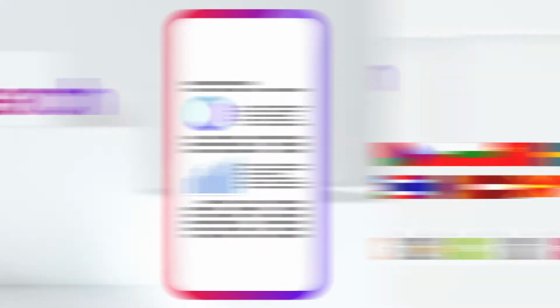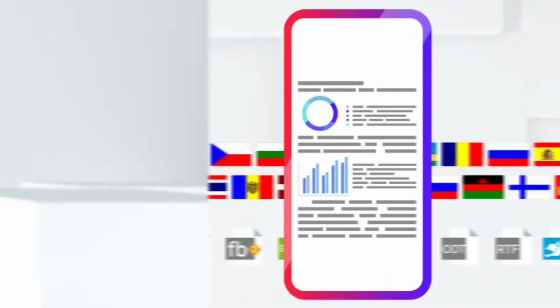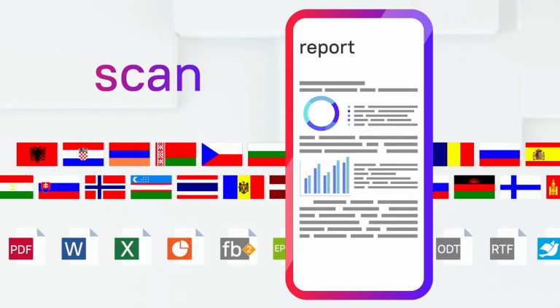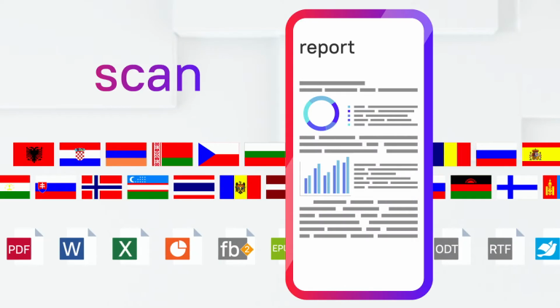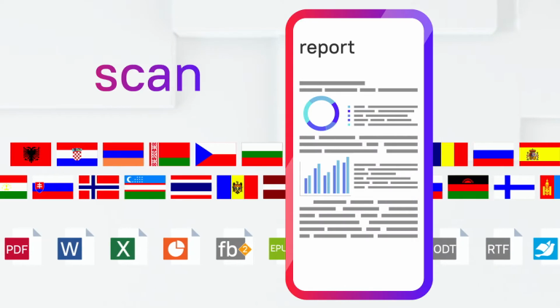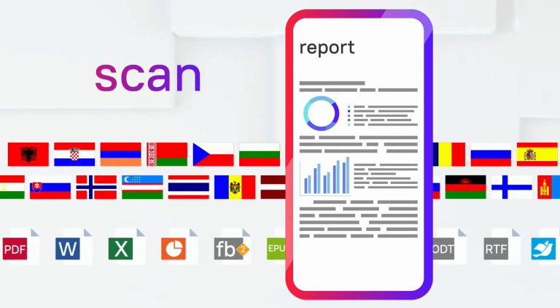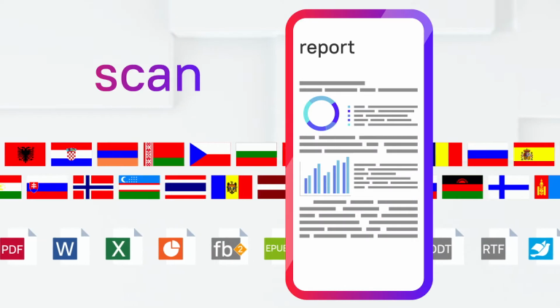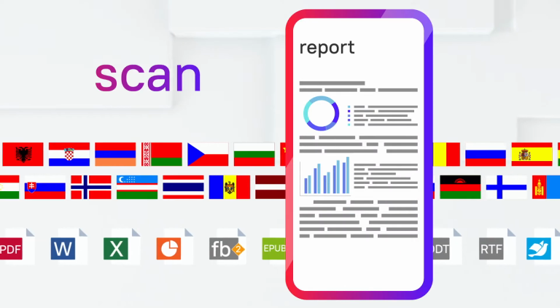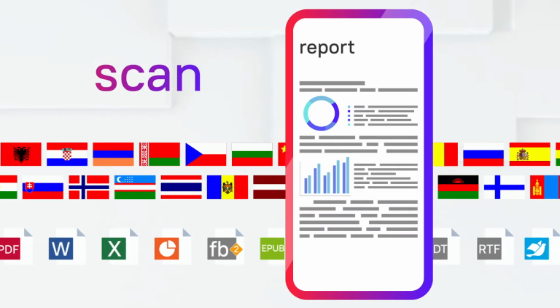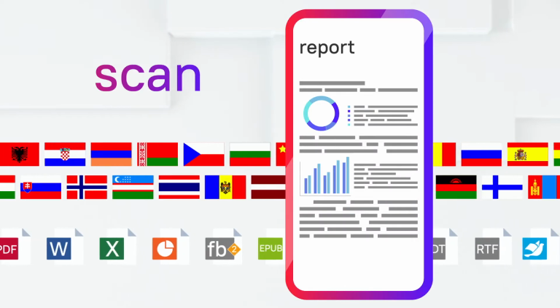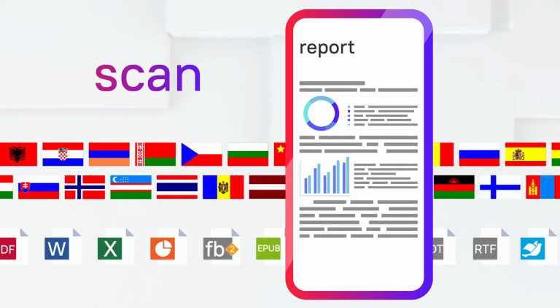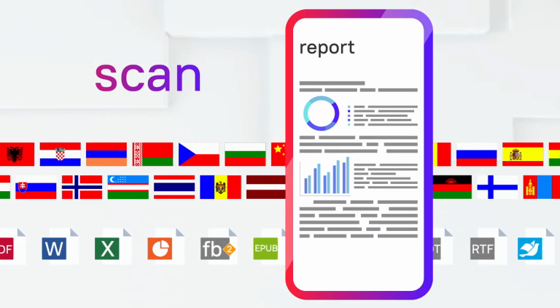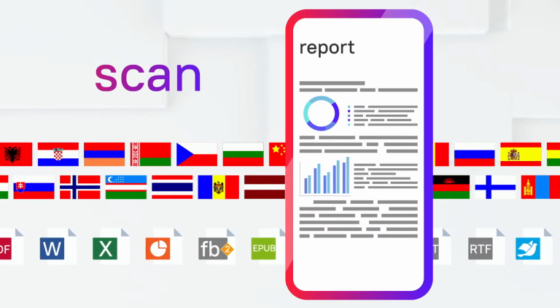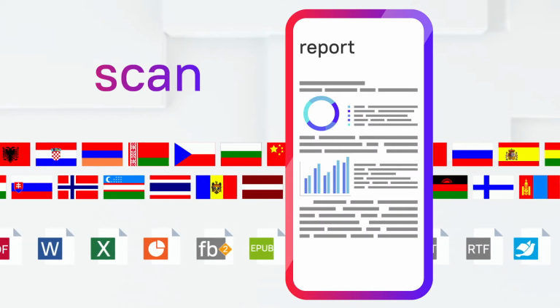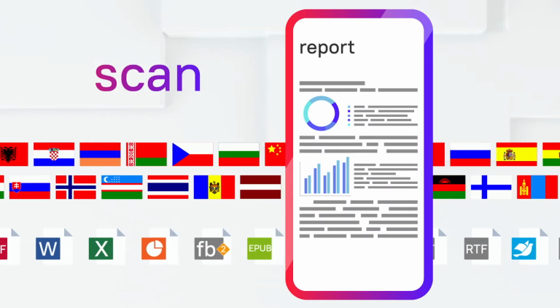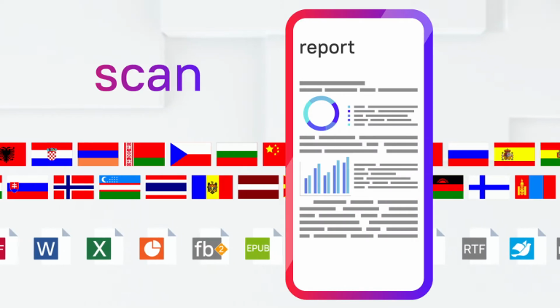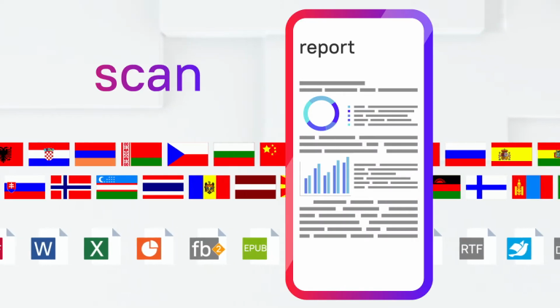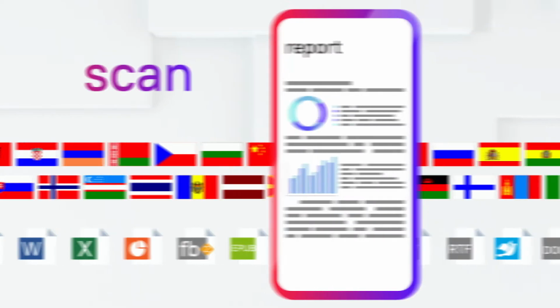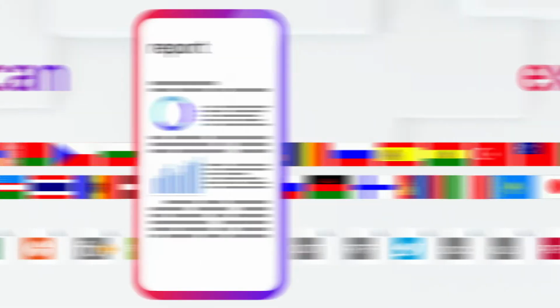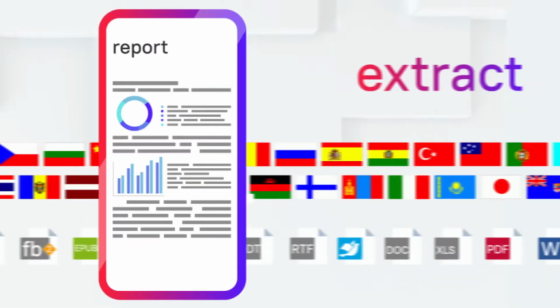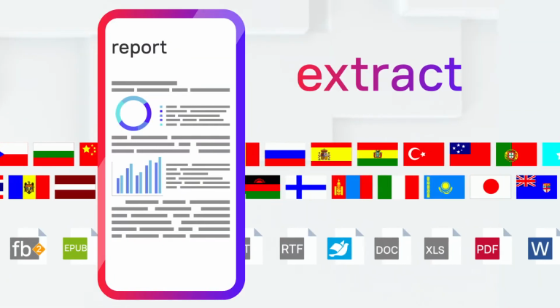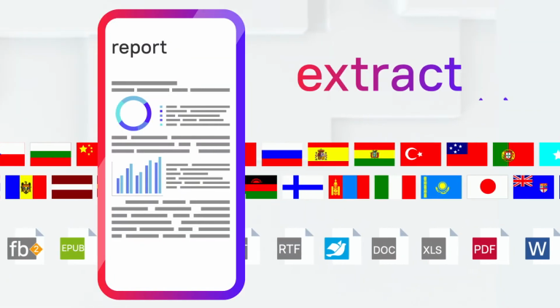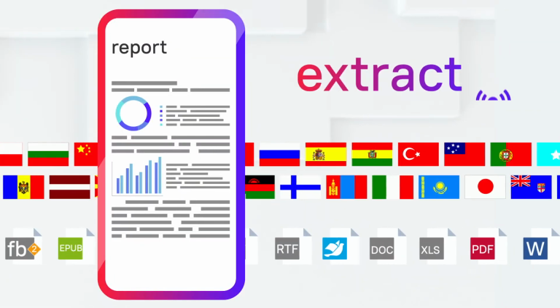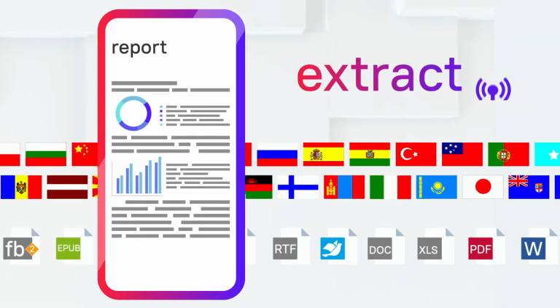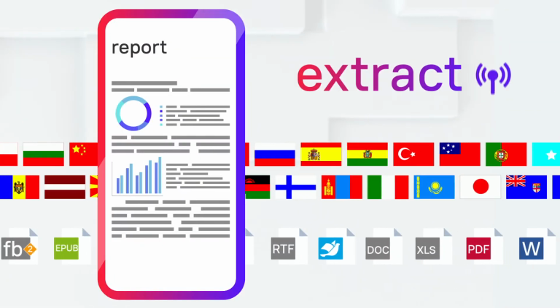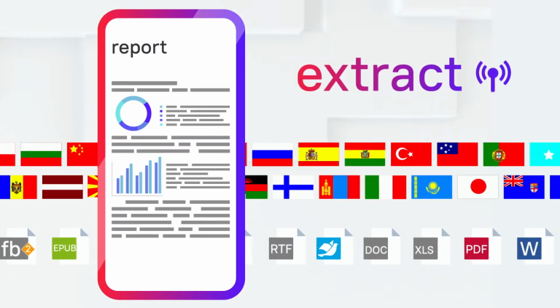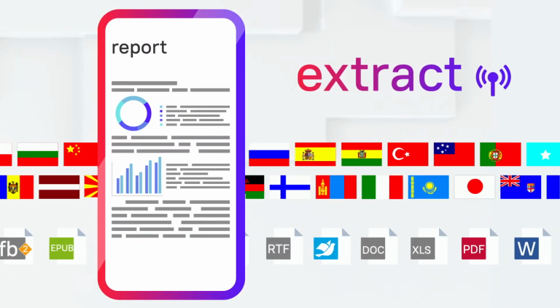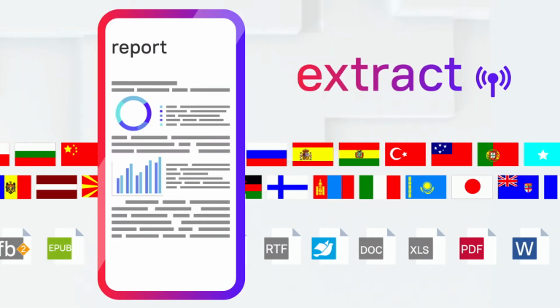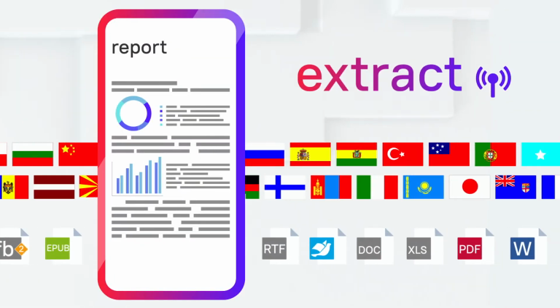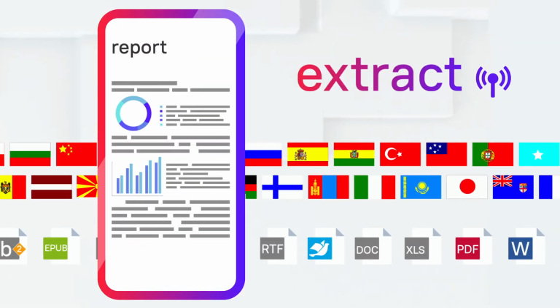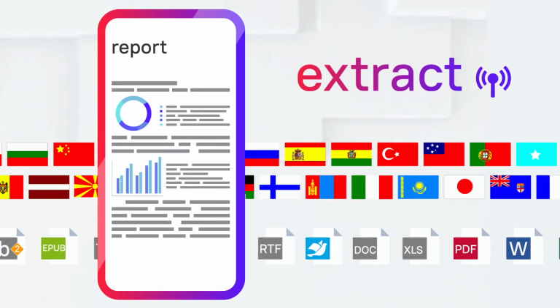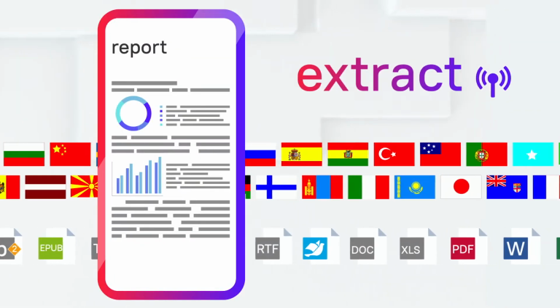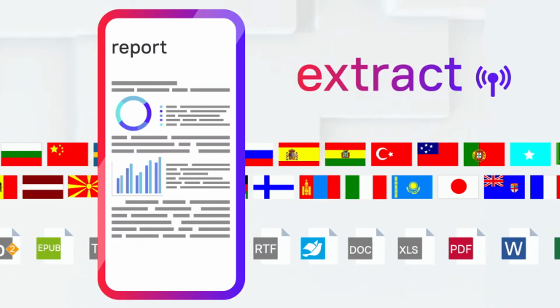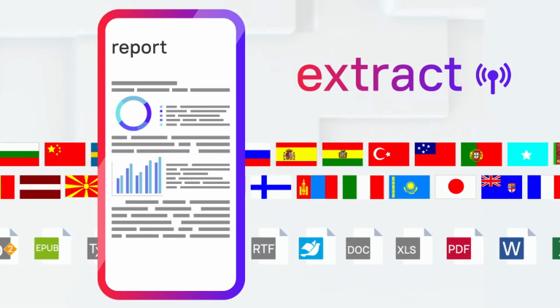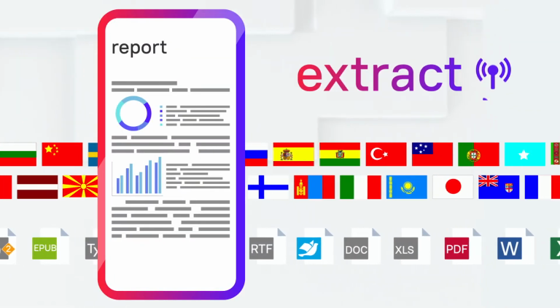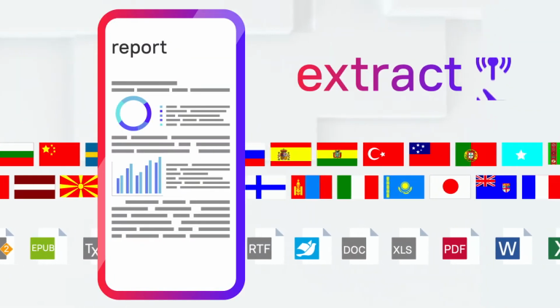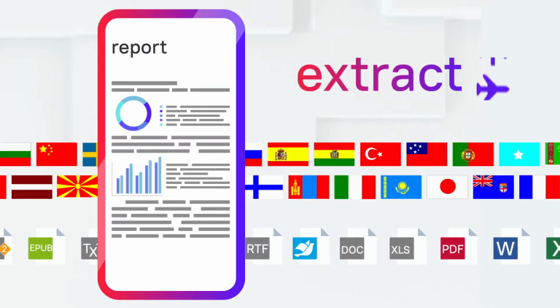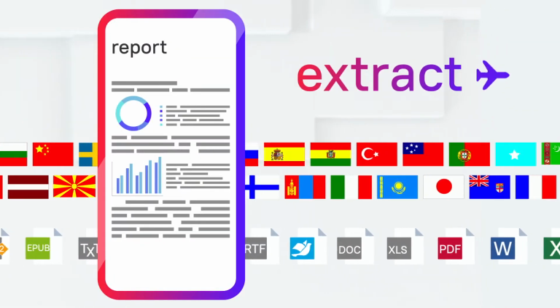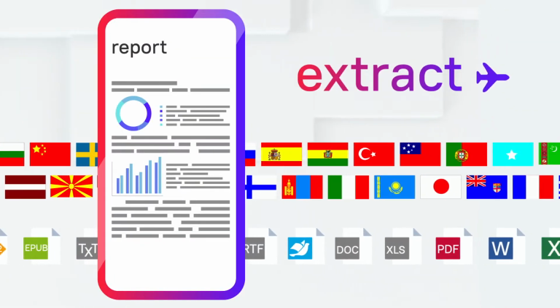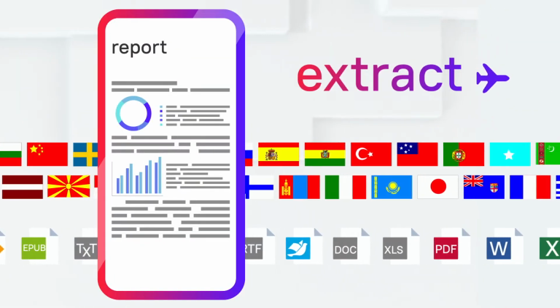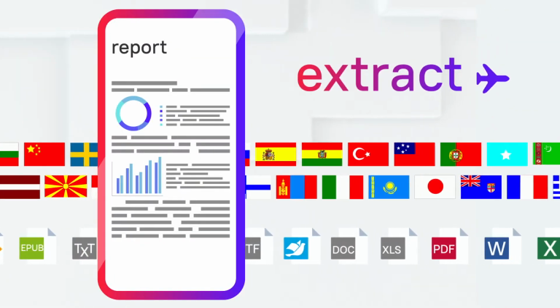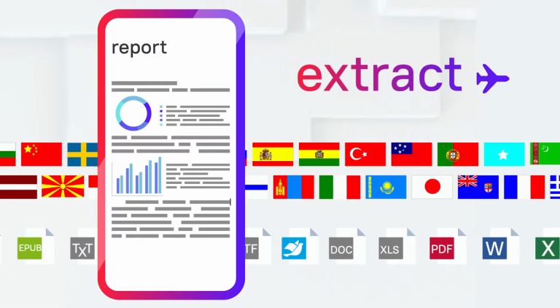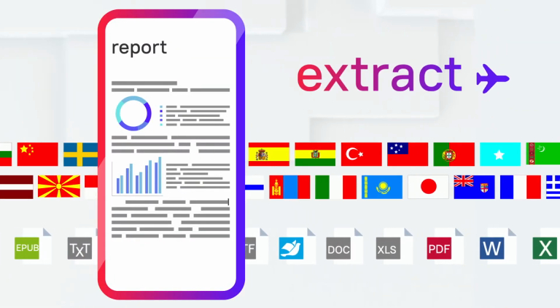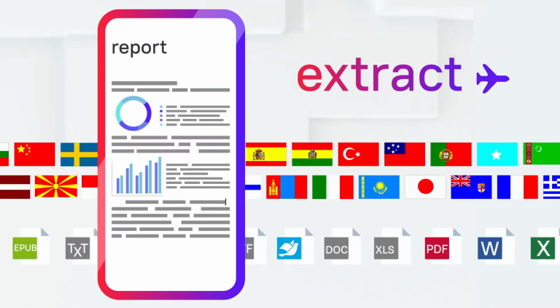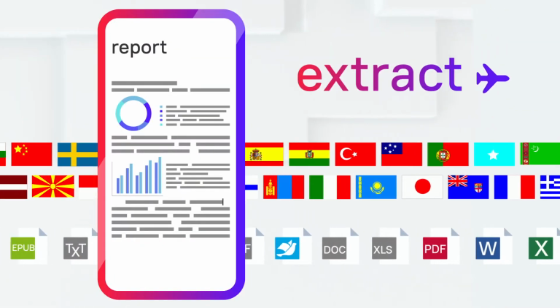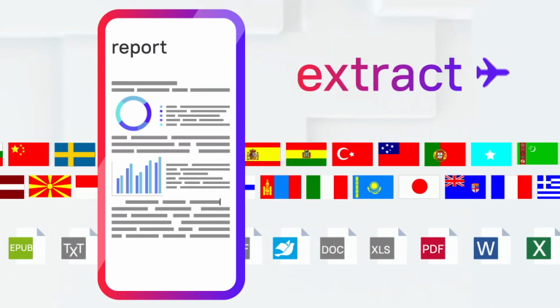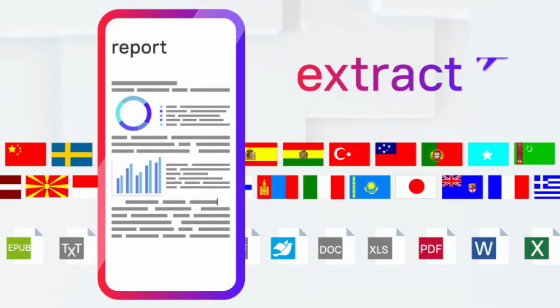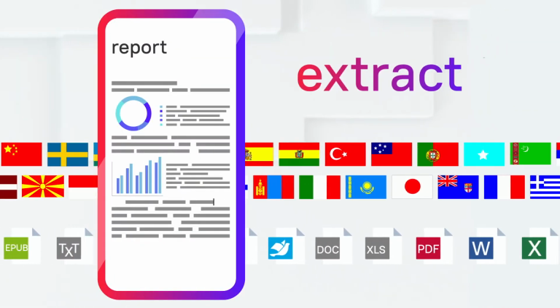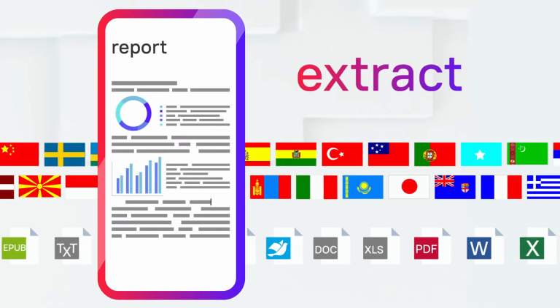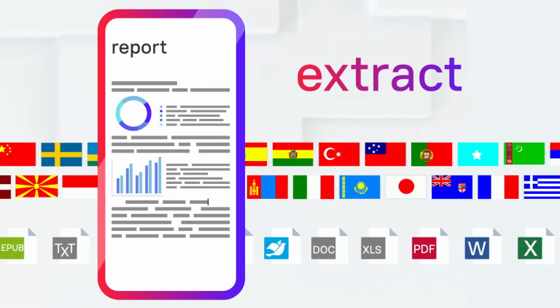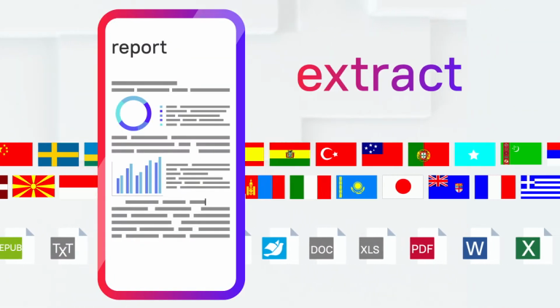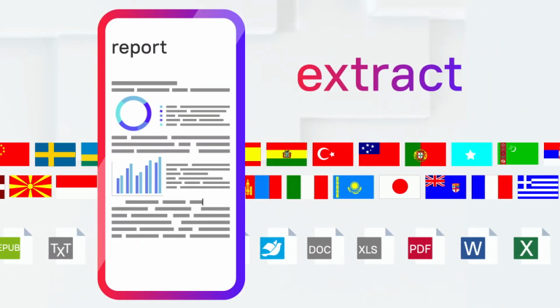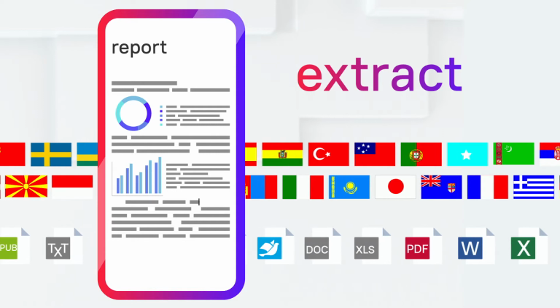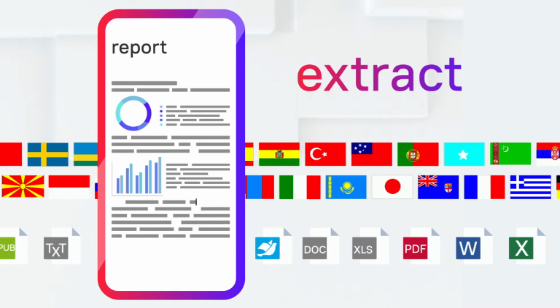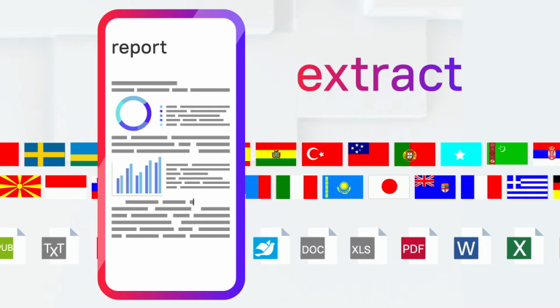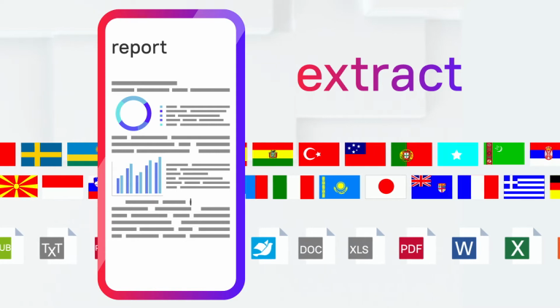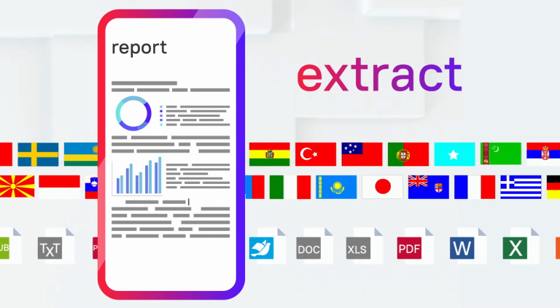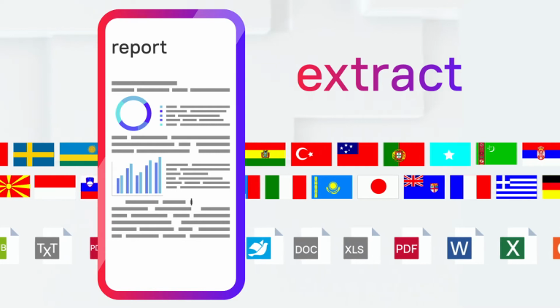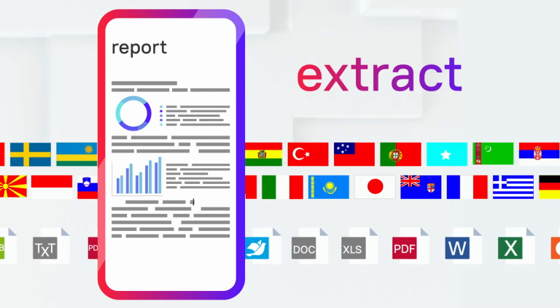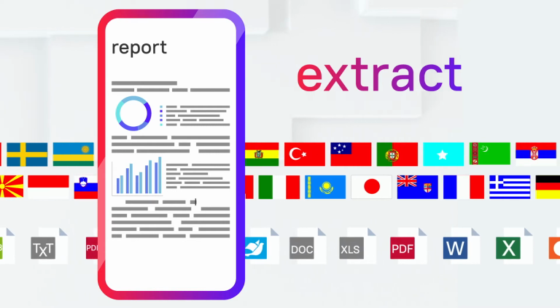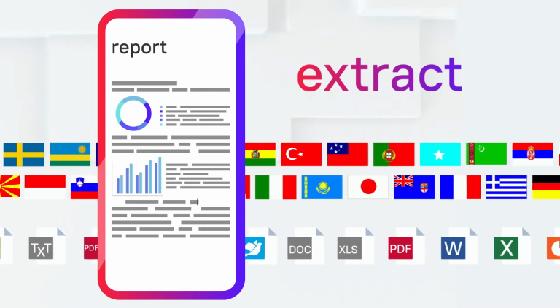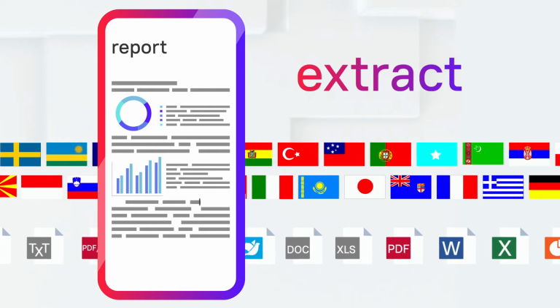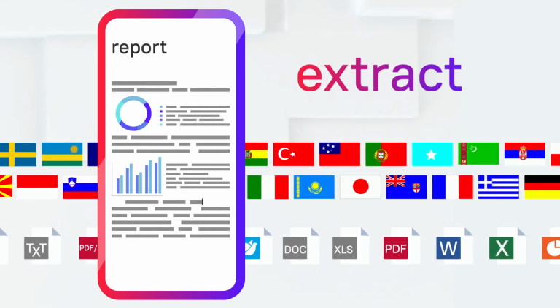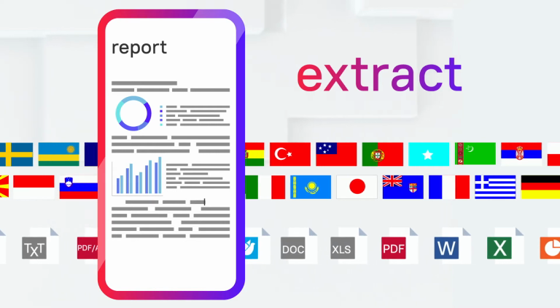The app can extract text from scans, online or offline, for editing, copy-pasting, and exporting.